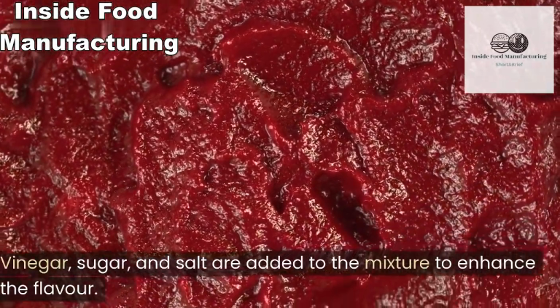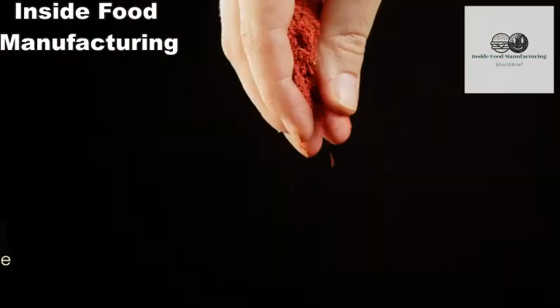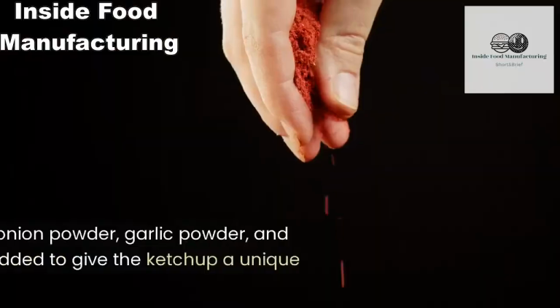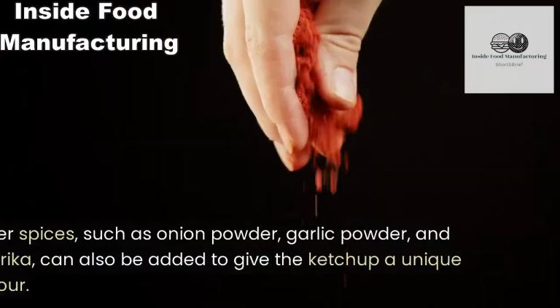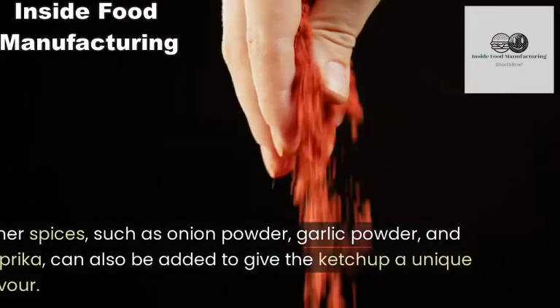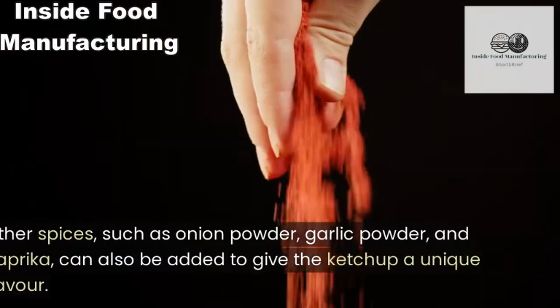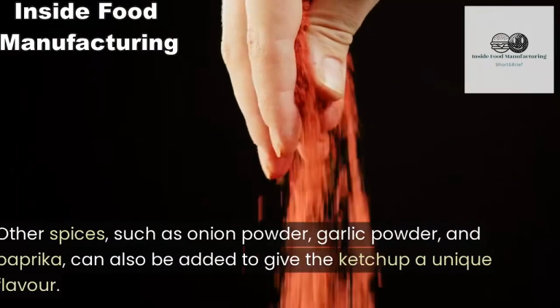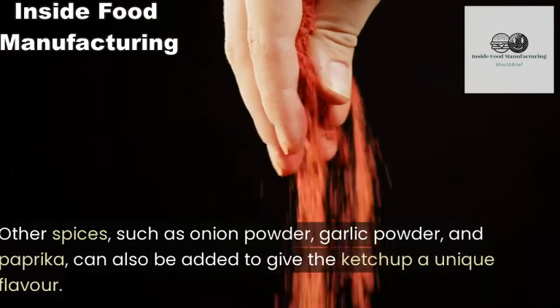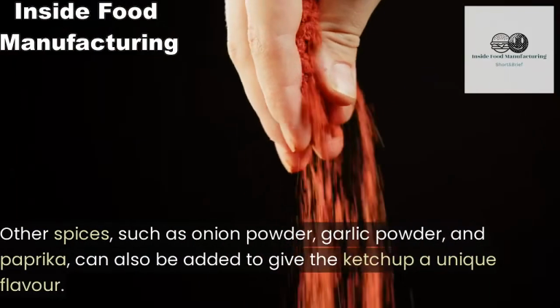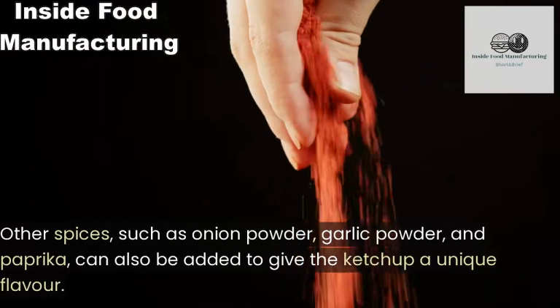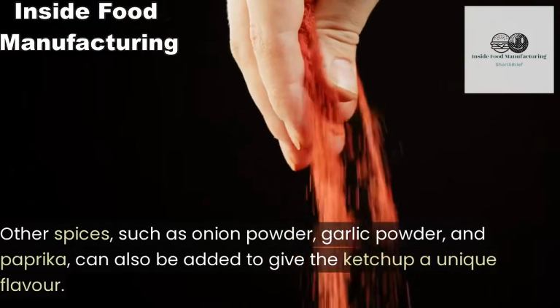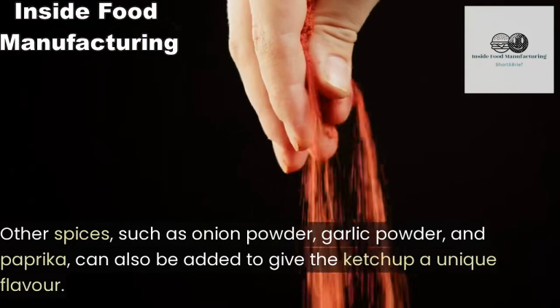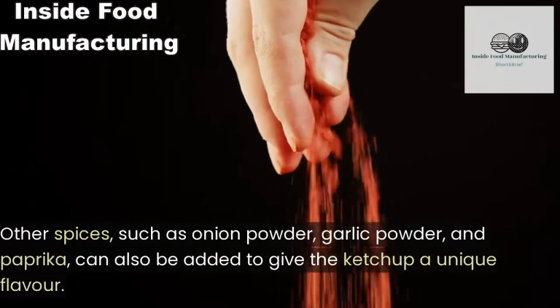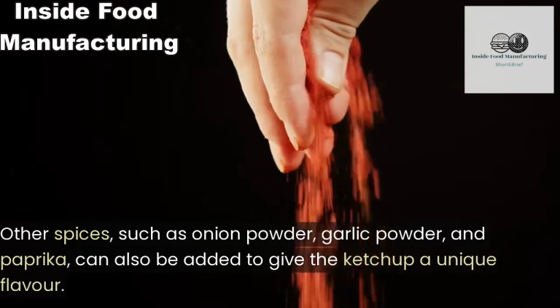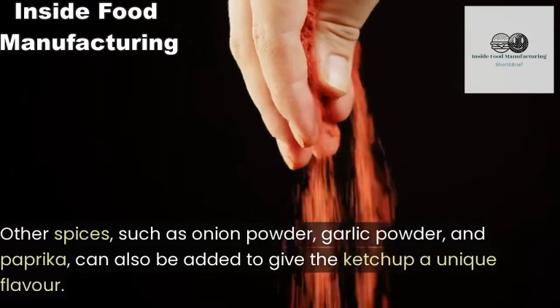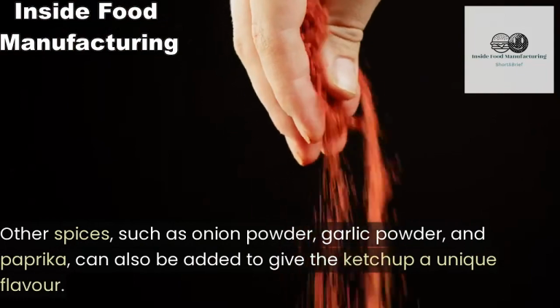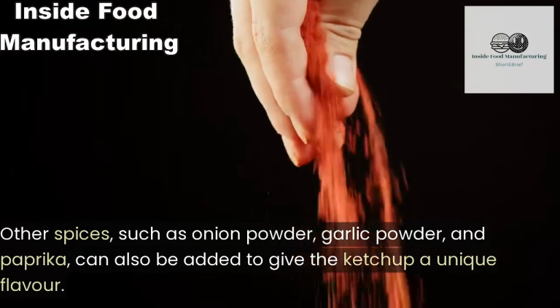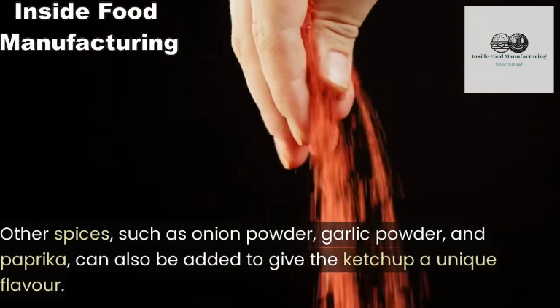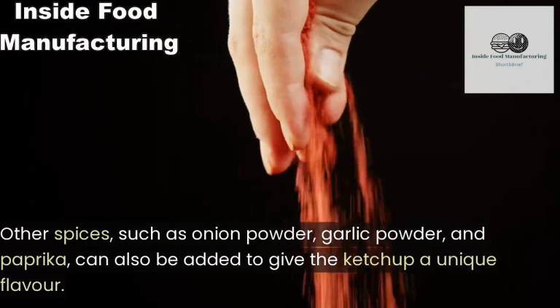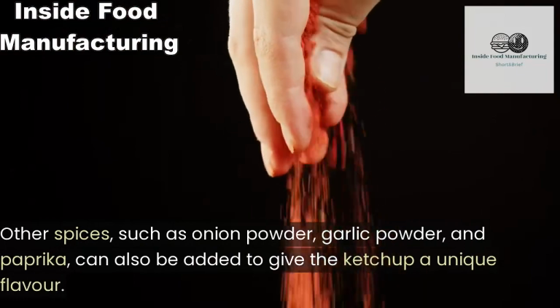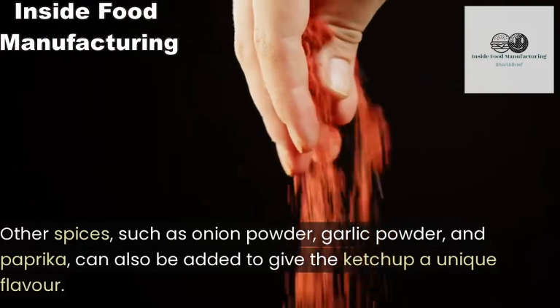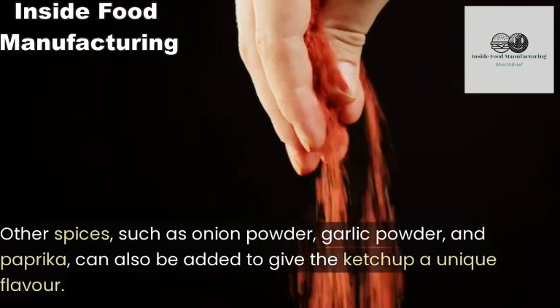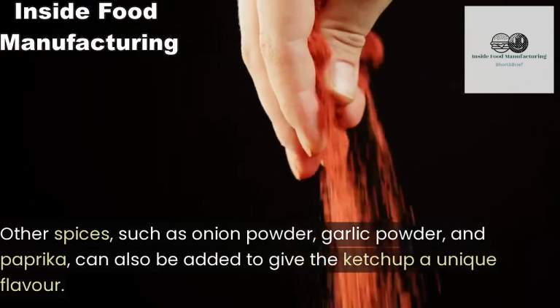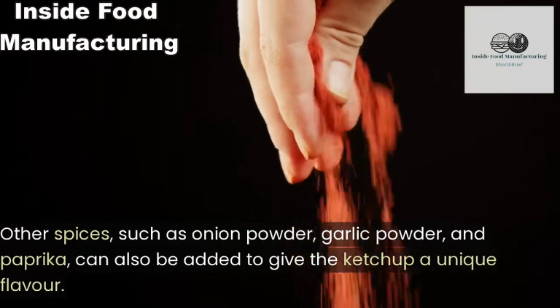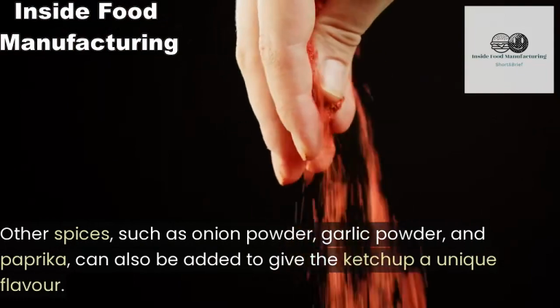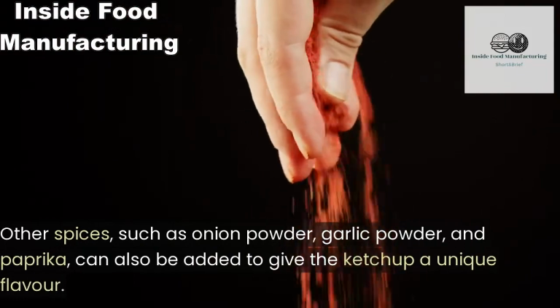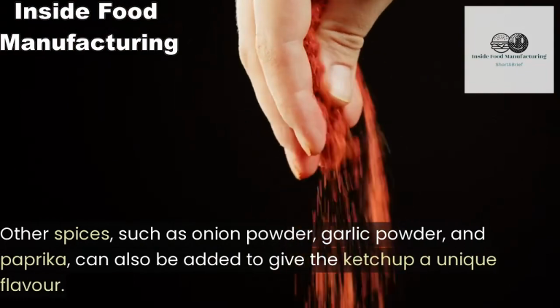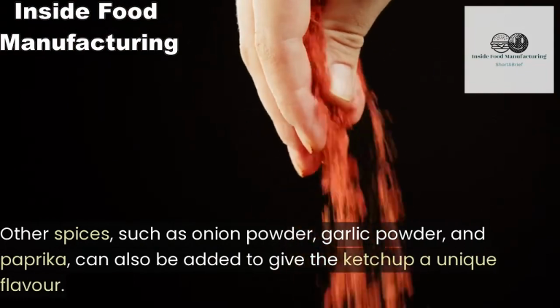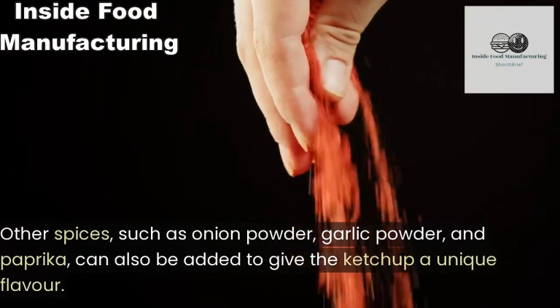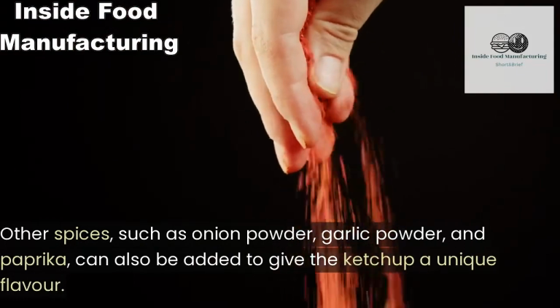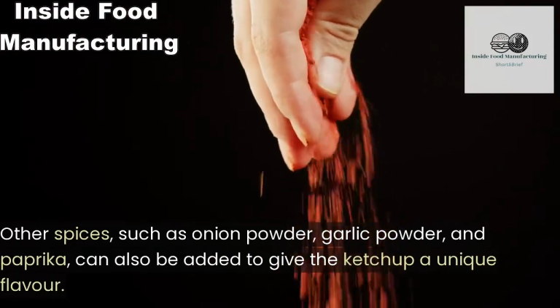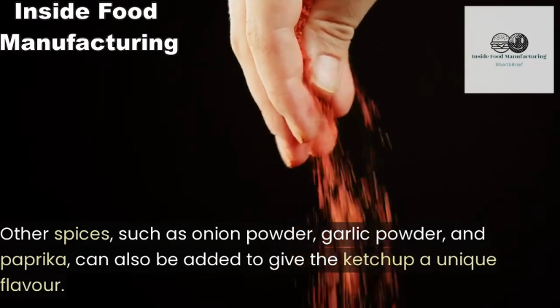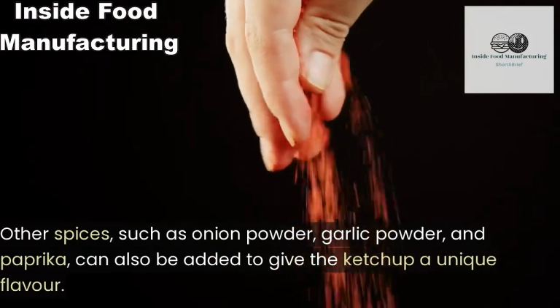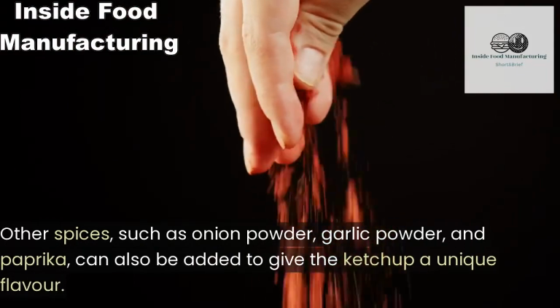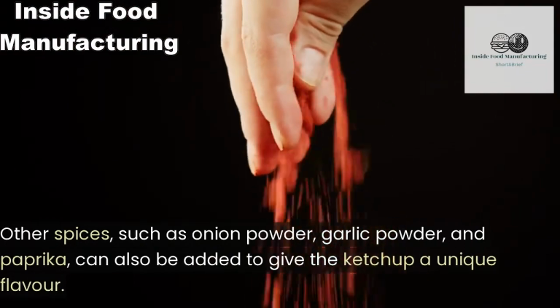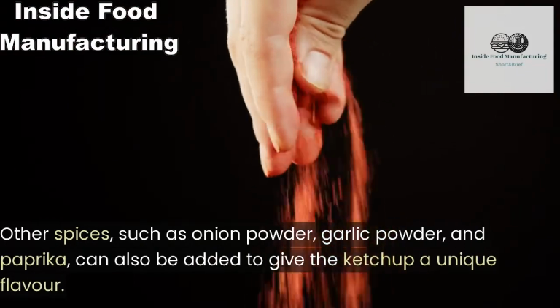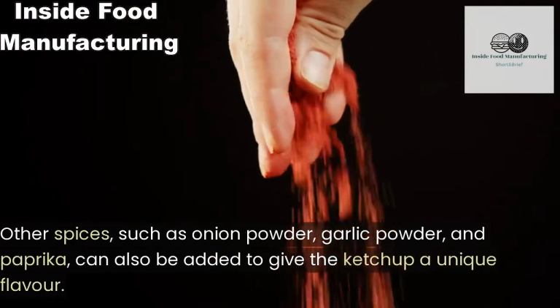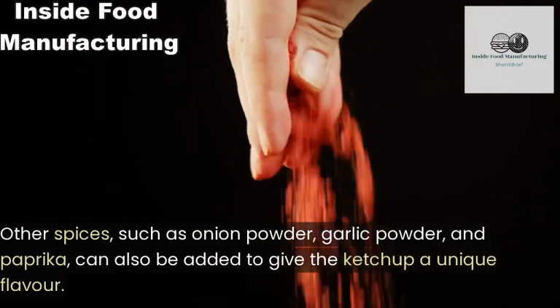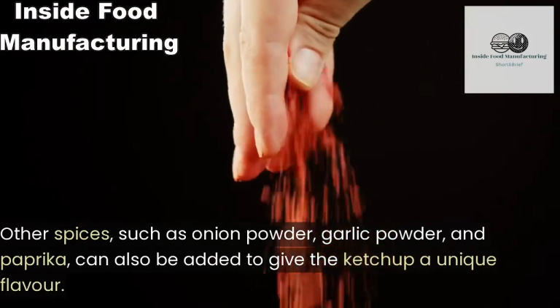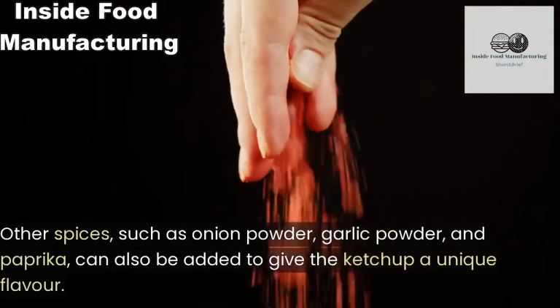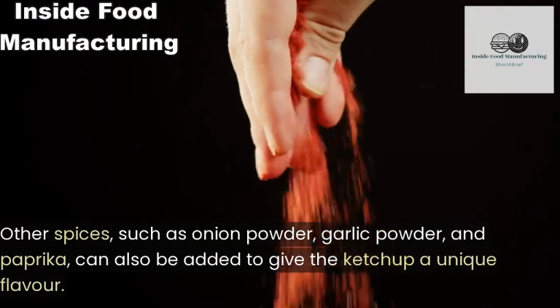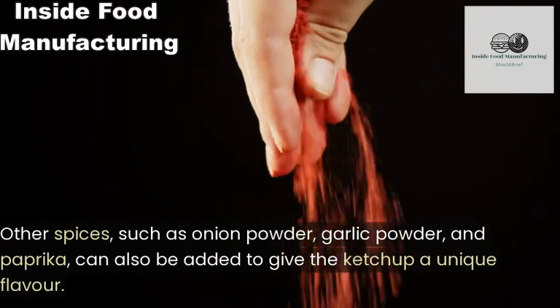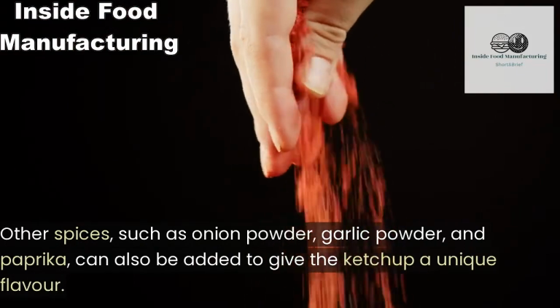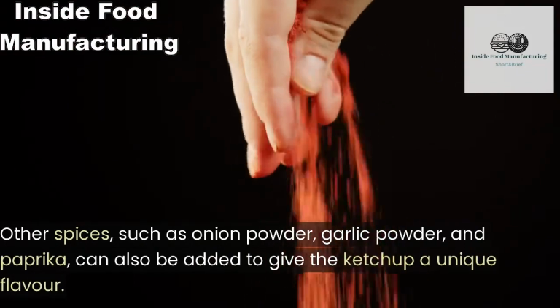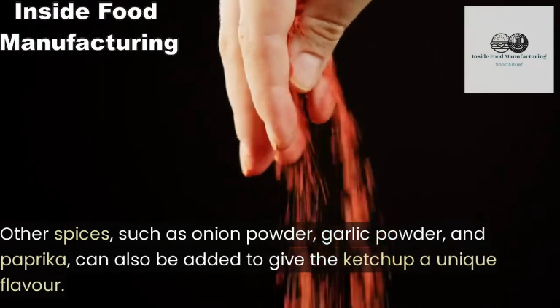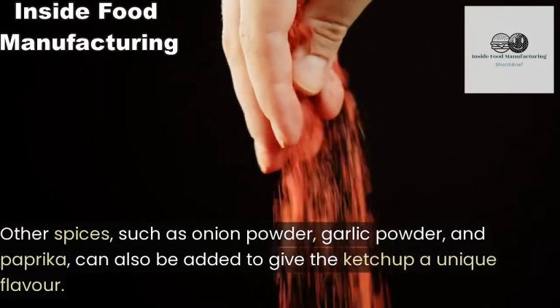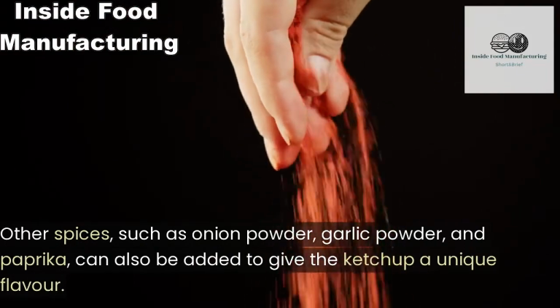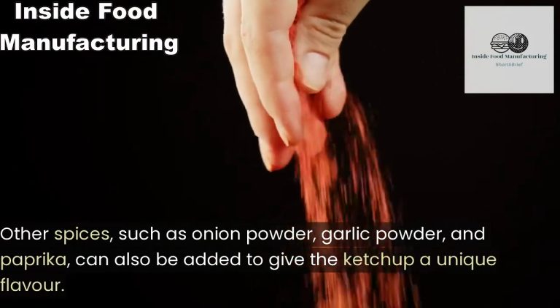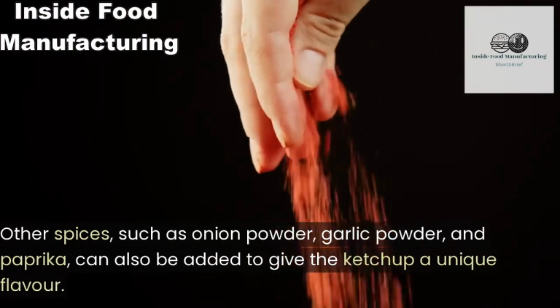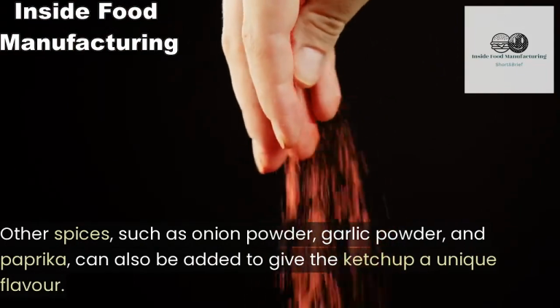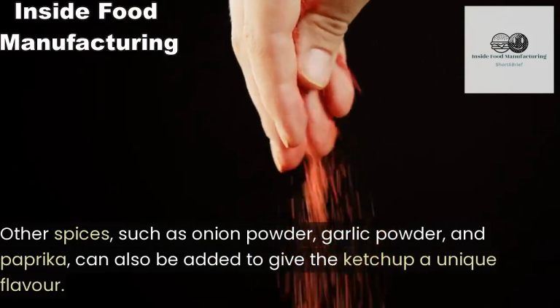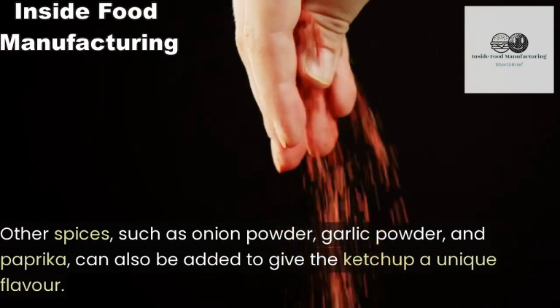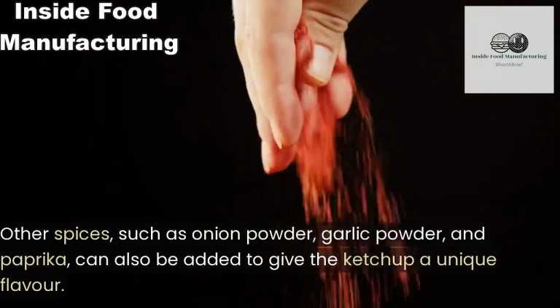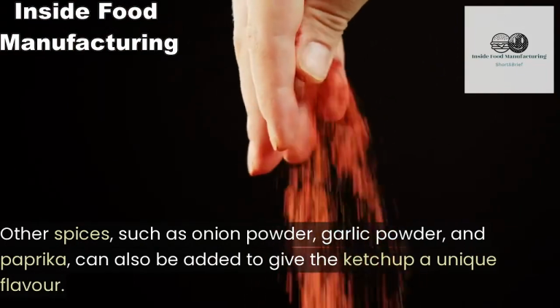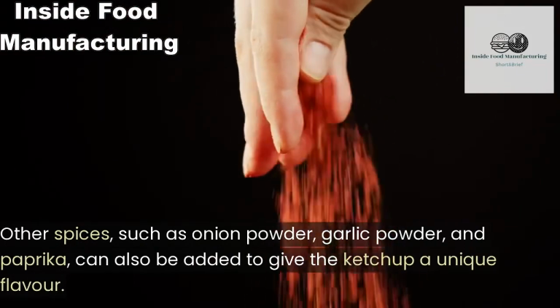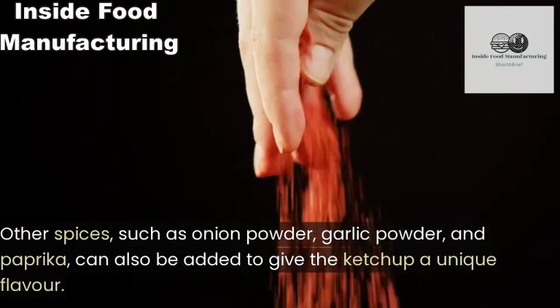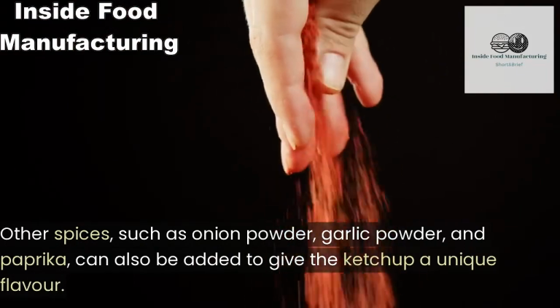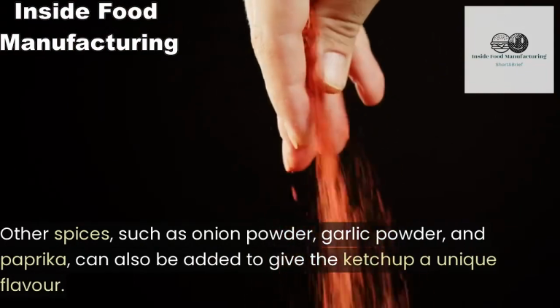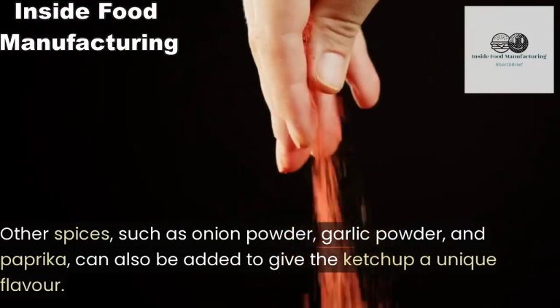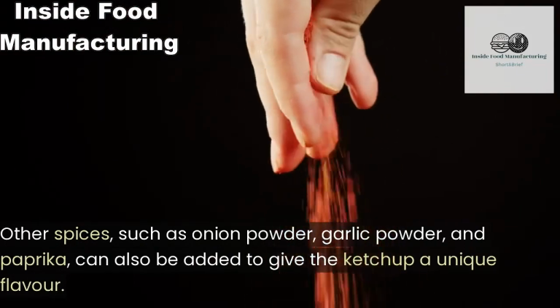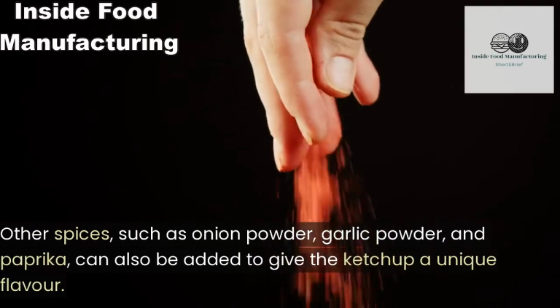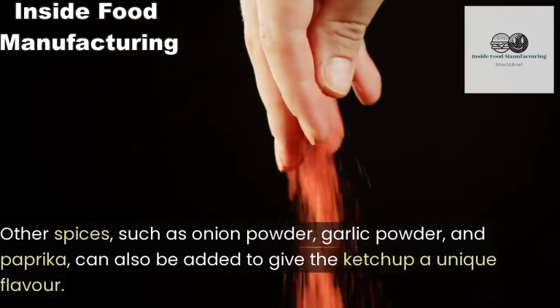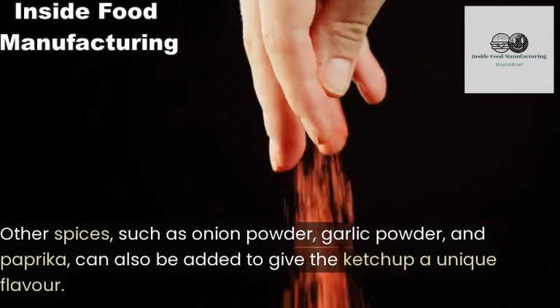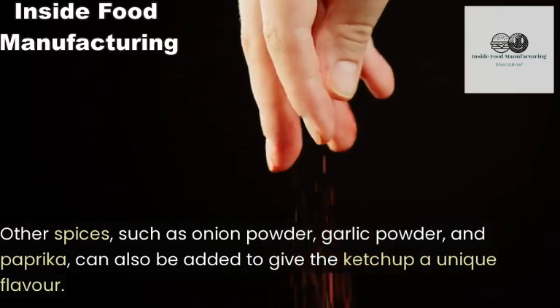Other spices such as onion powder, garlic powder, and paprika can also be added to give the ketchup a unique flavor.